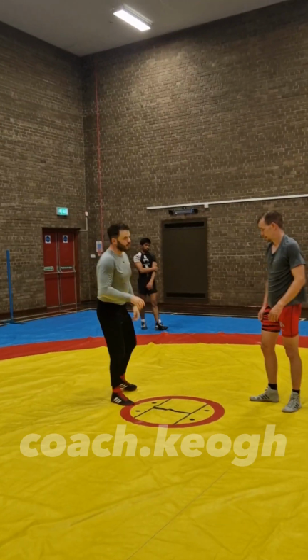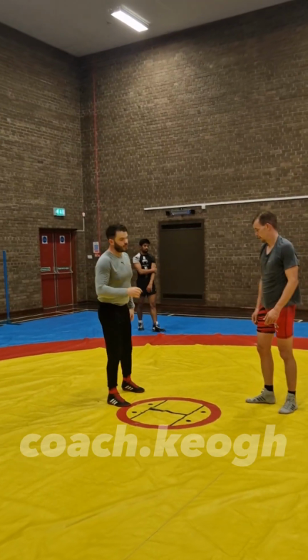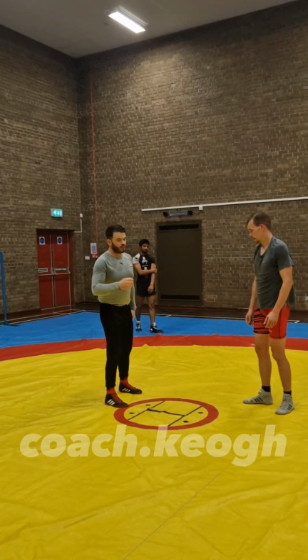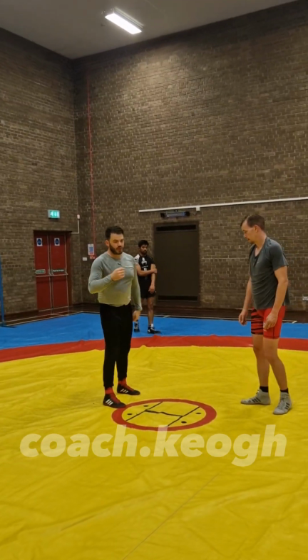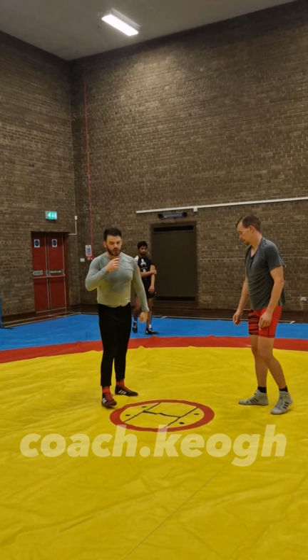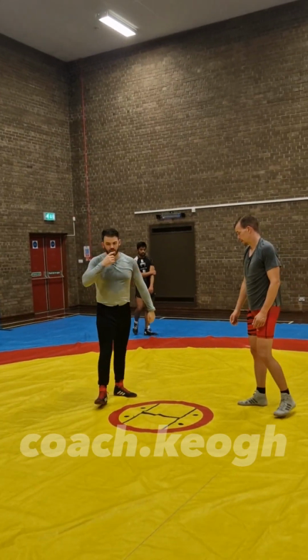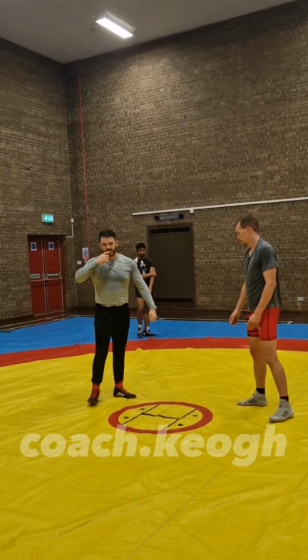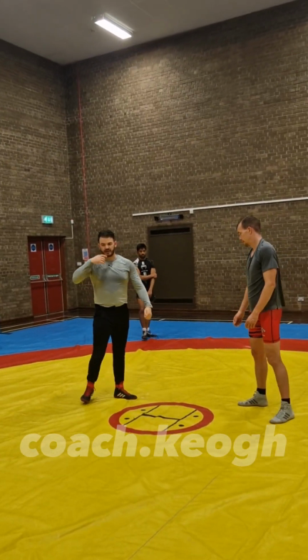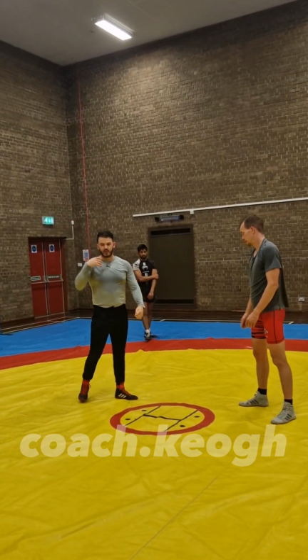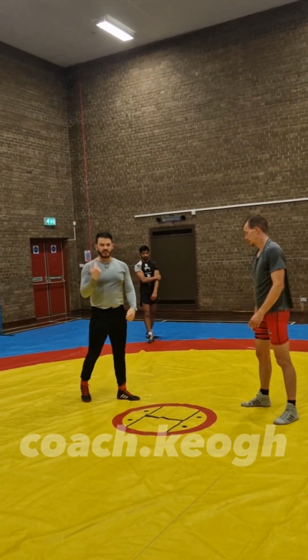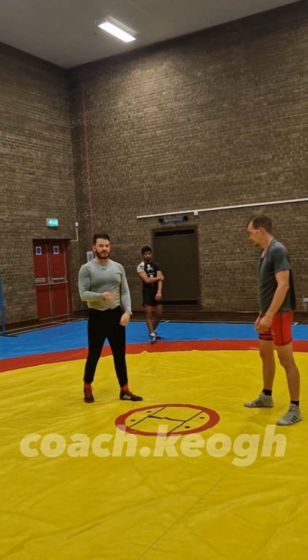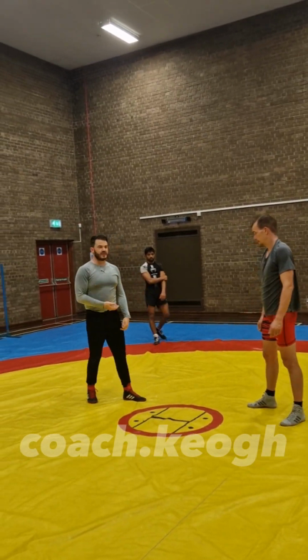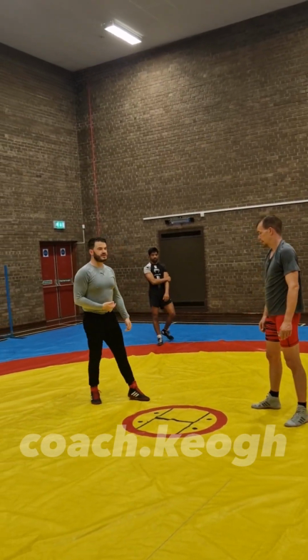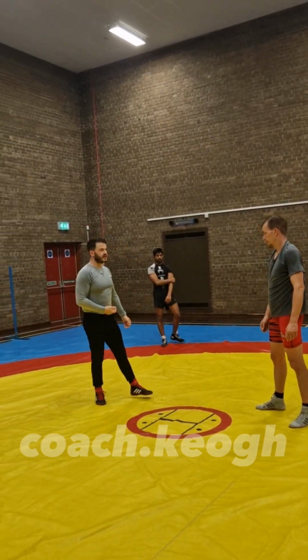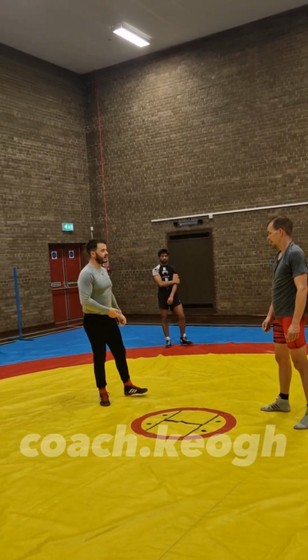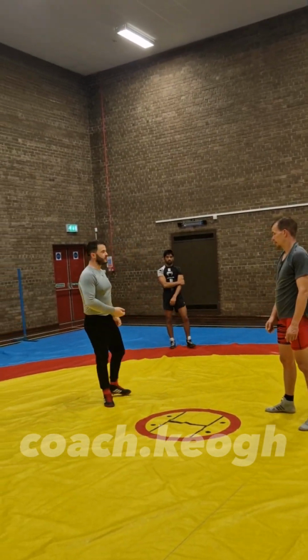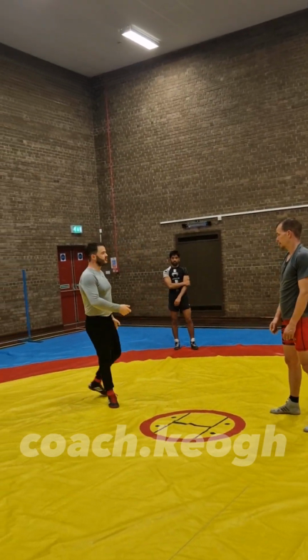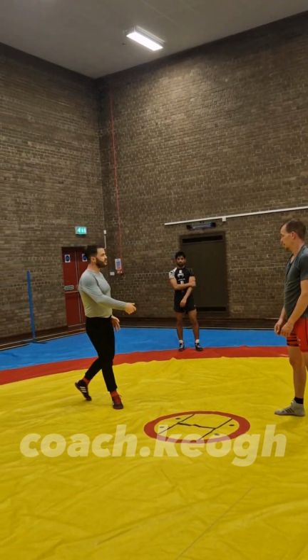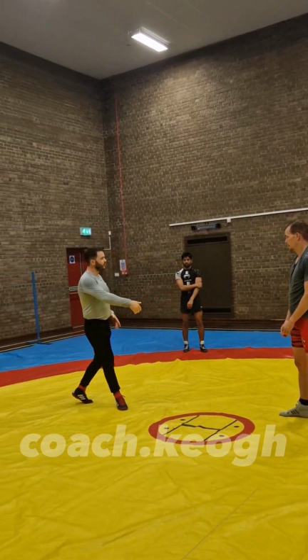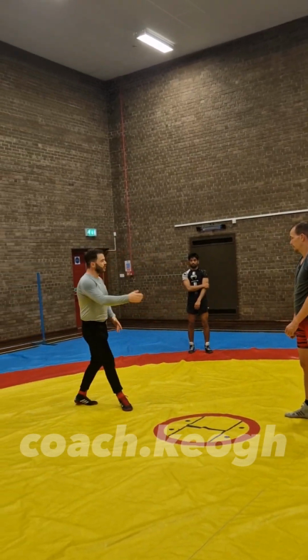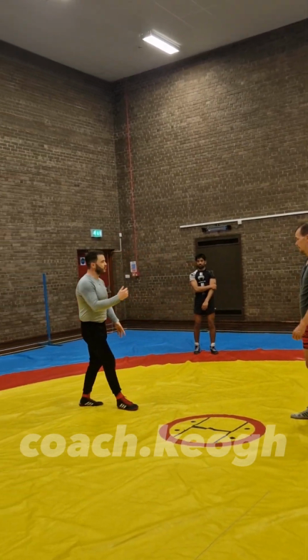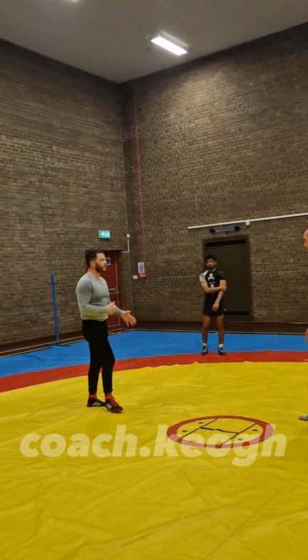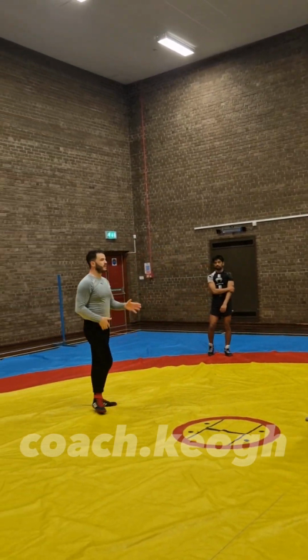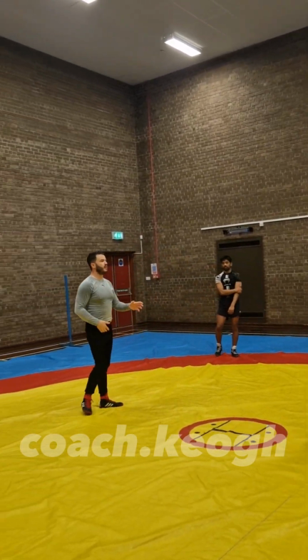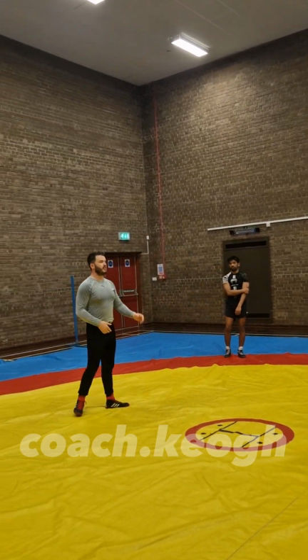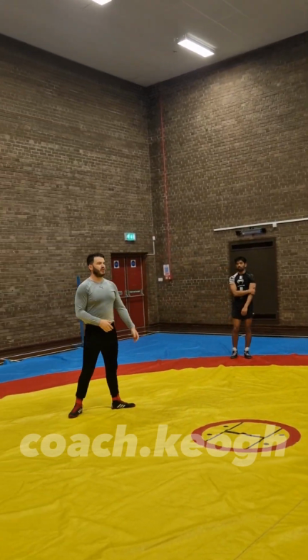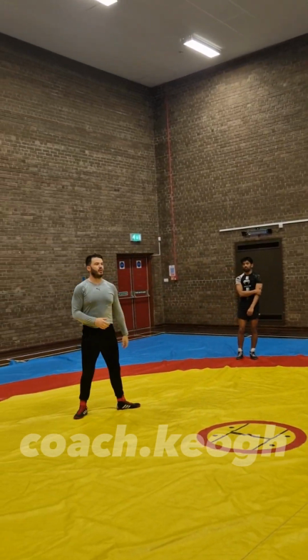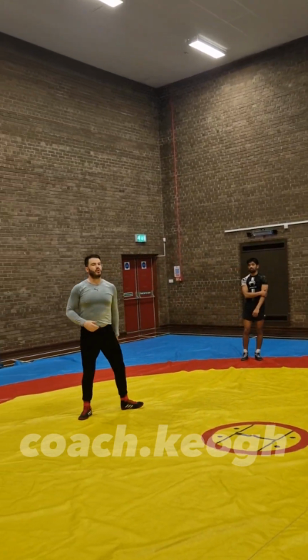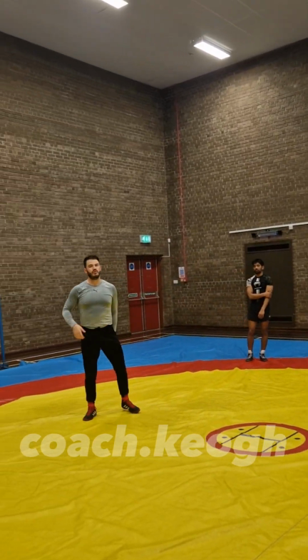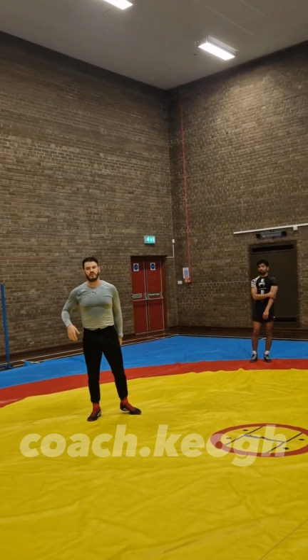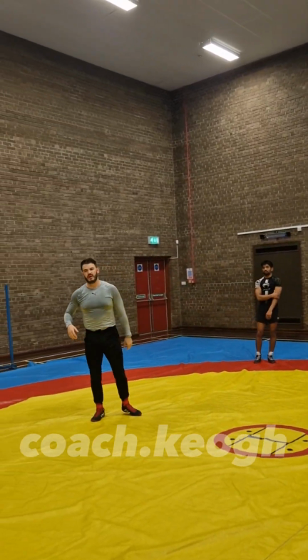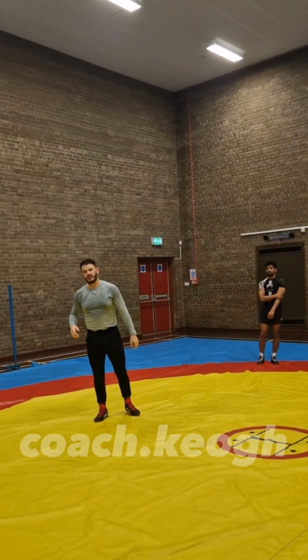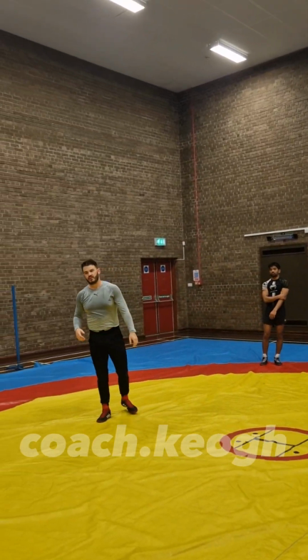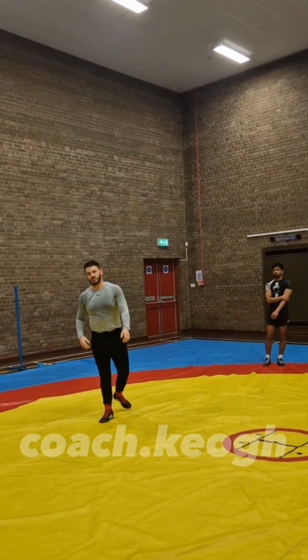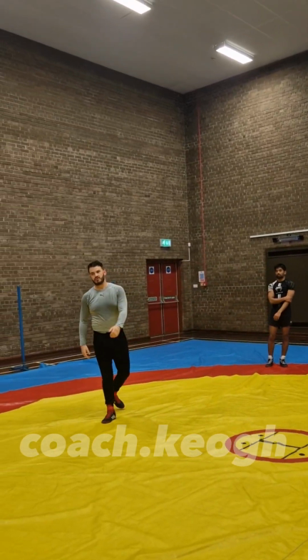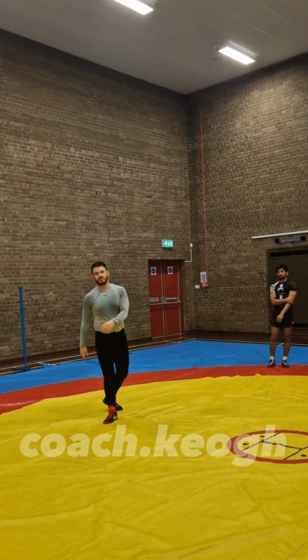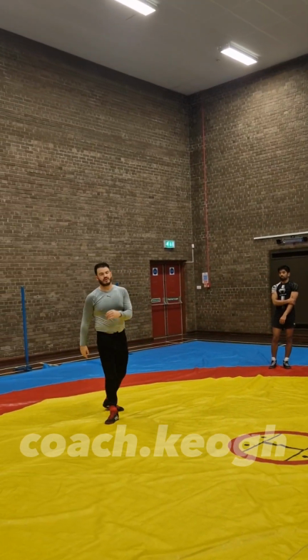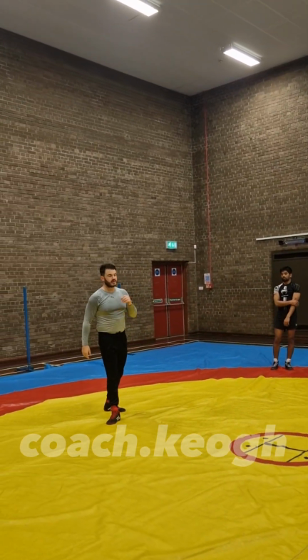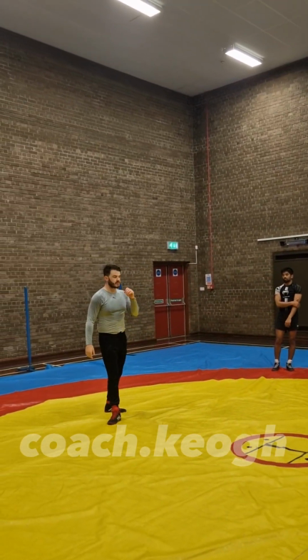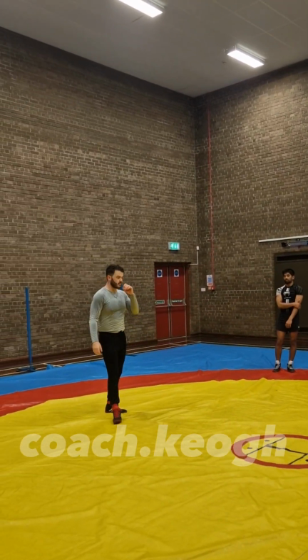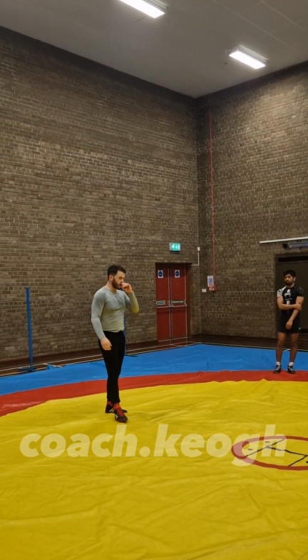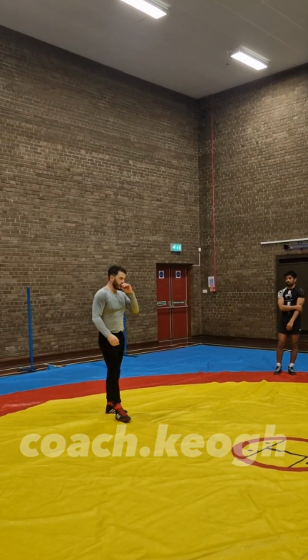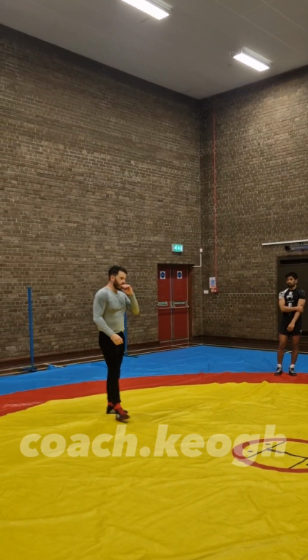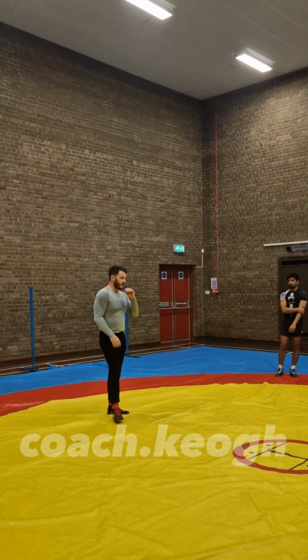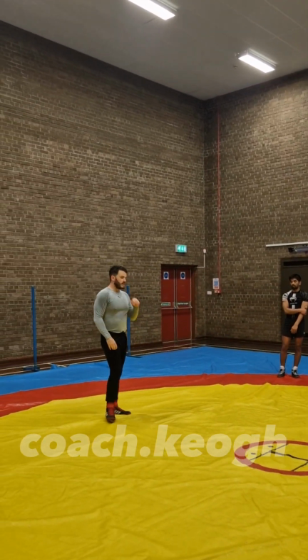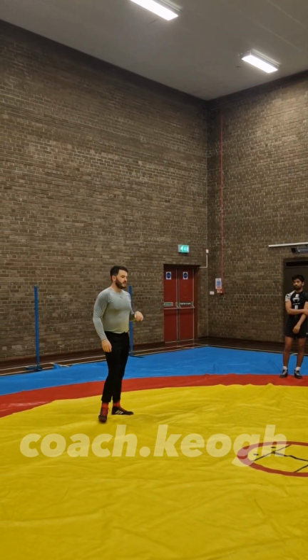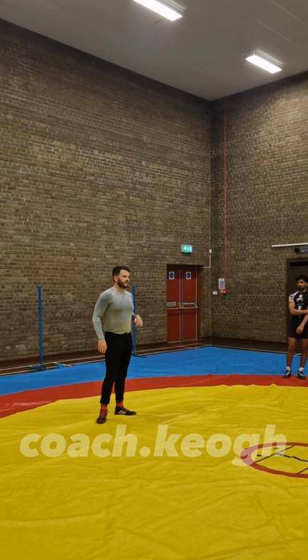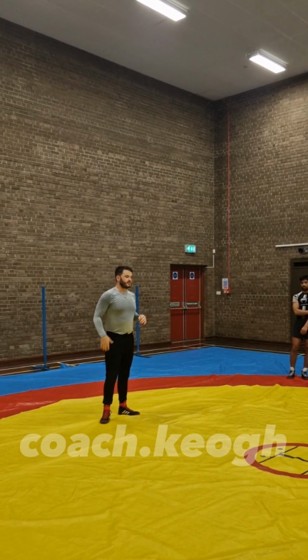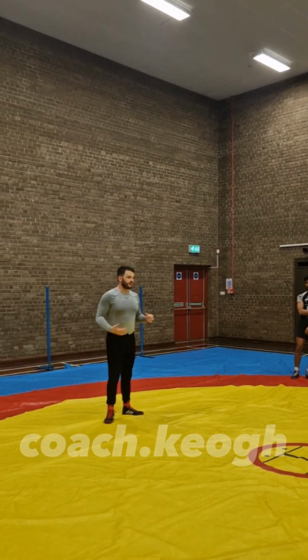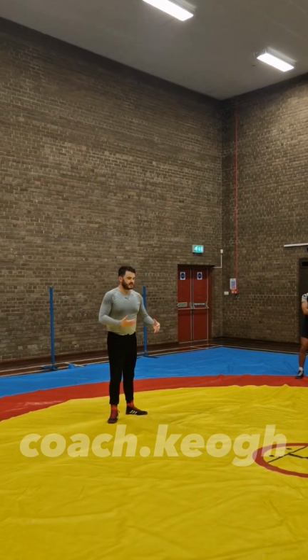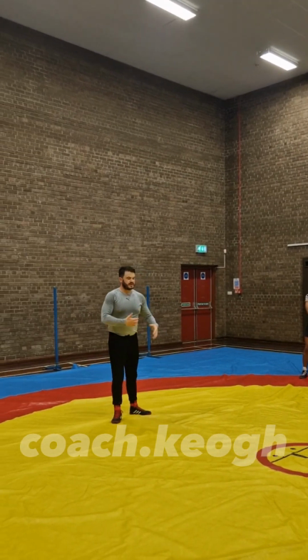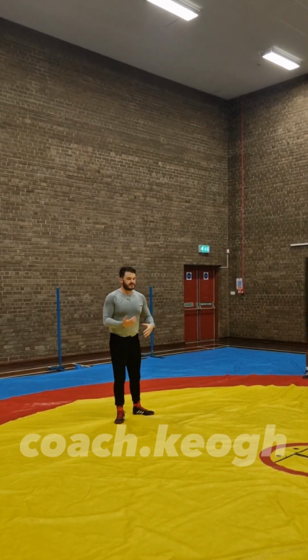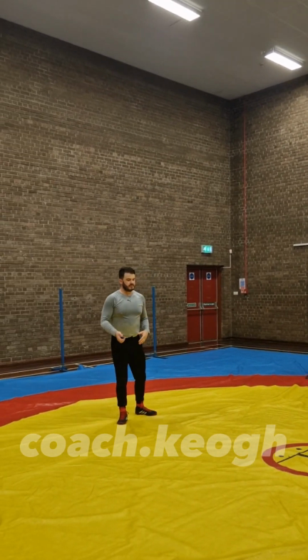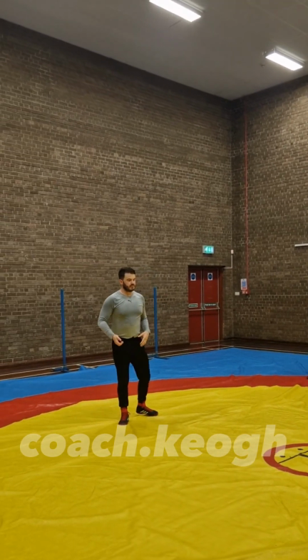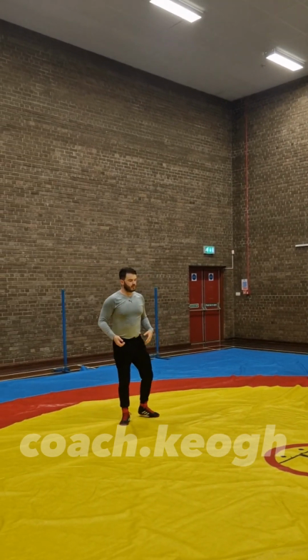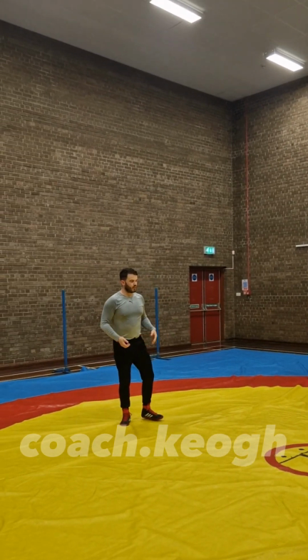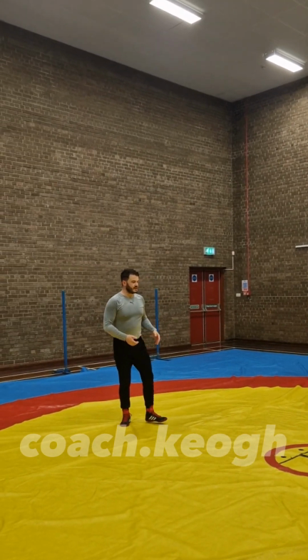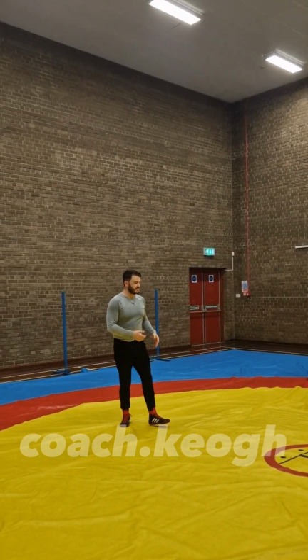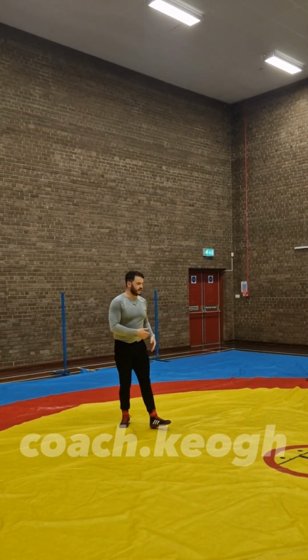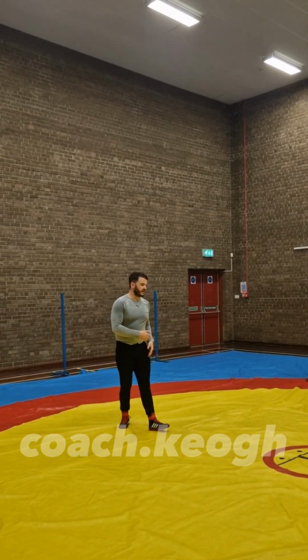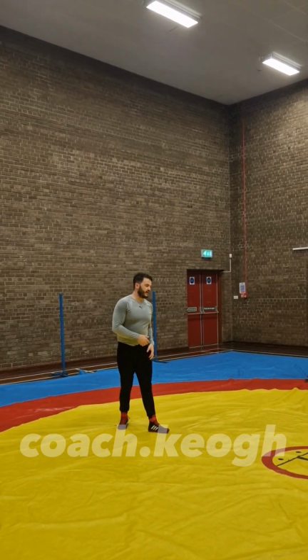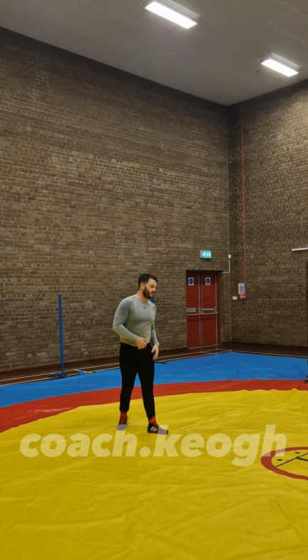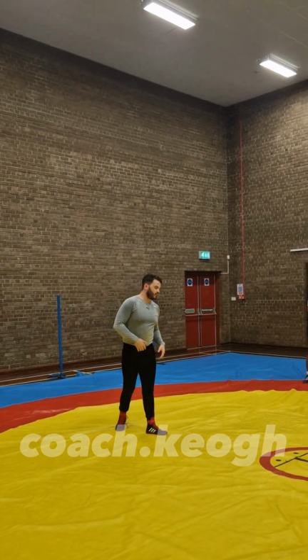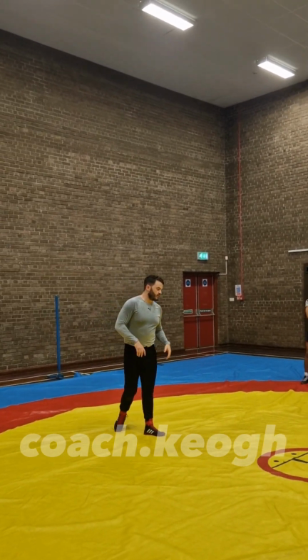We're not going to look at how to finish the high crotch, but we're going to look at how to get on a high crotch, okay? So, there's loads of different ways that you can do it.